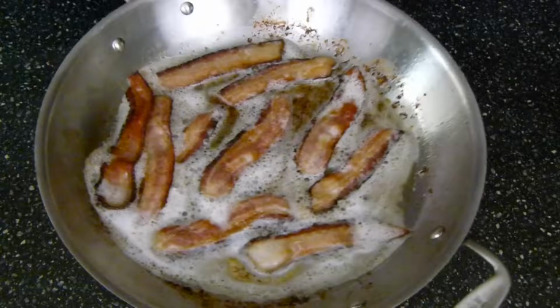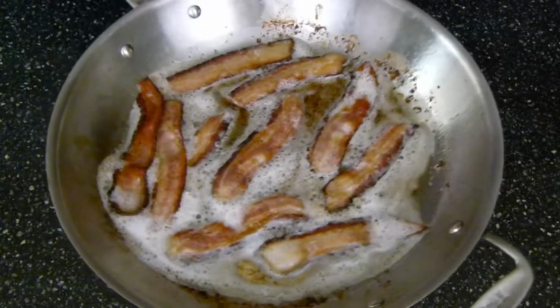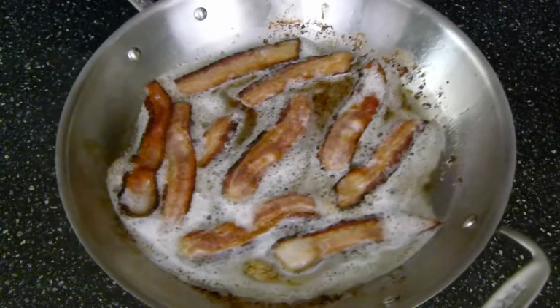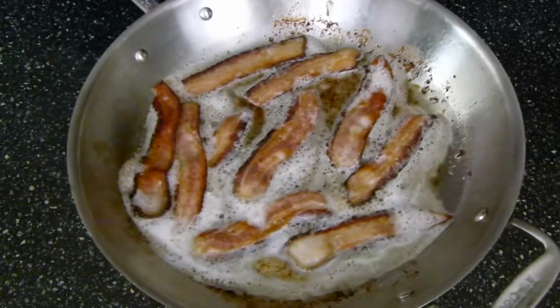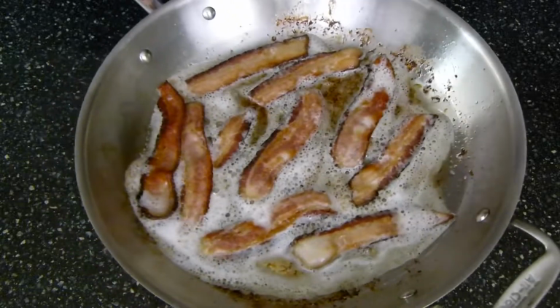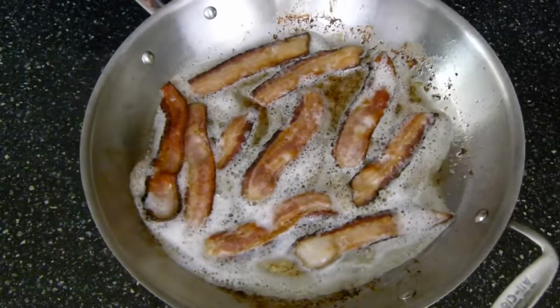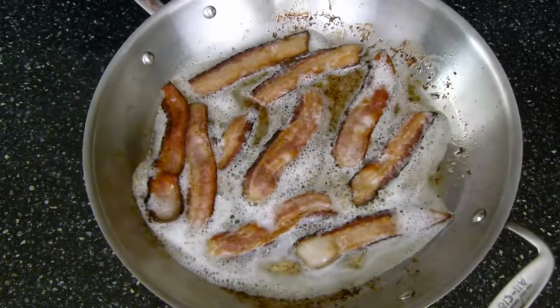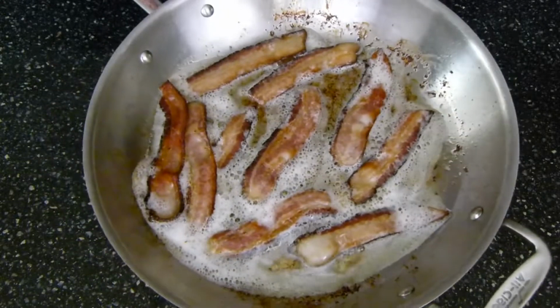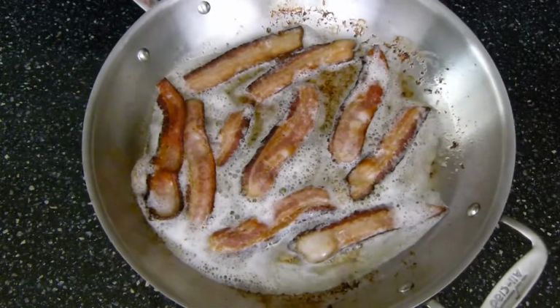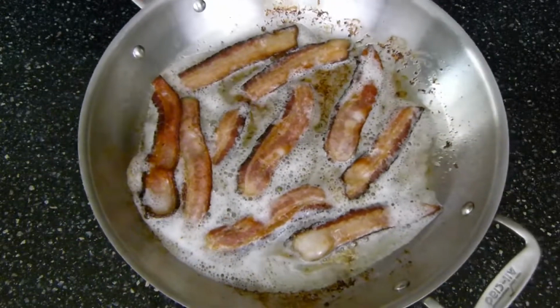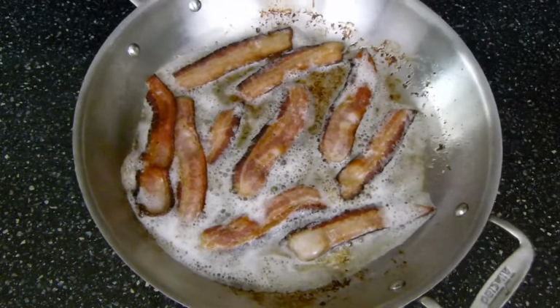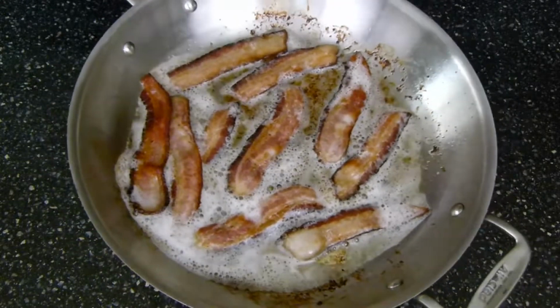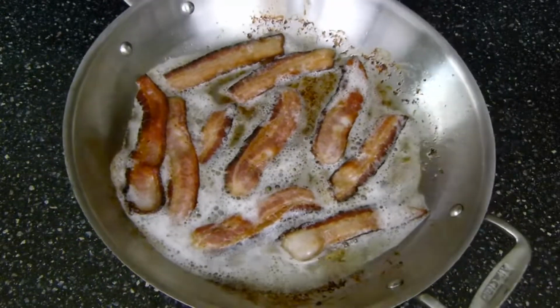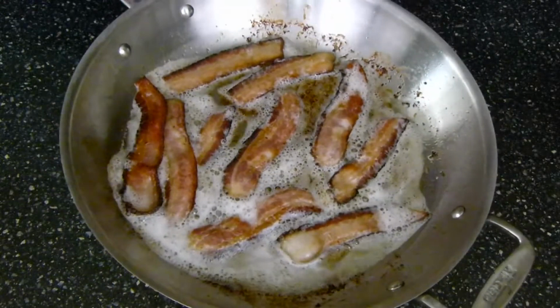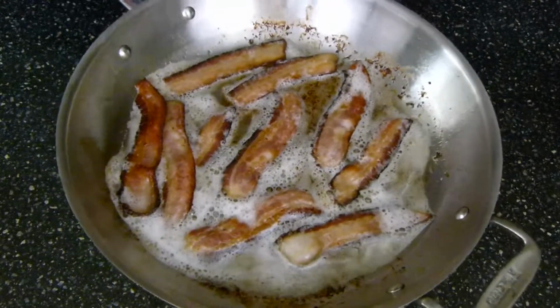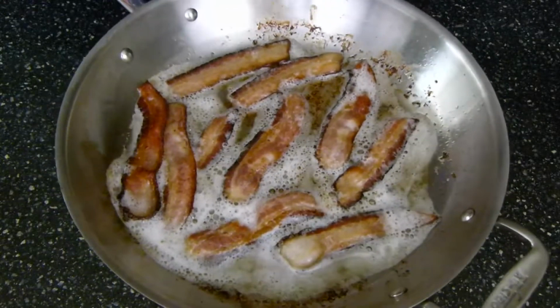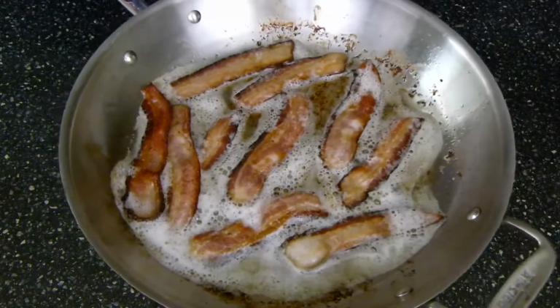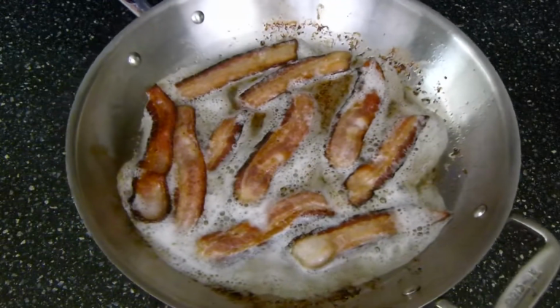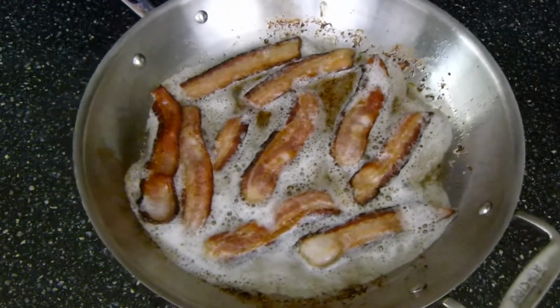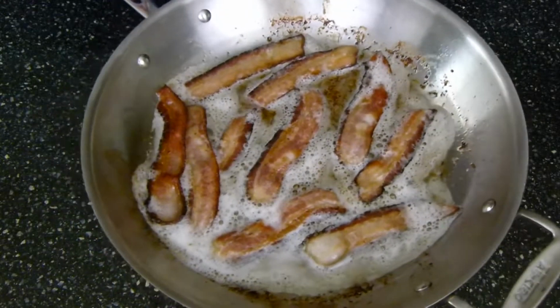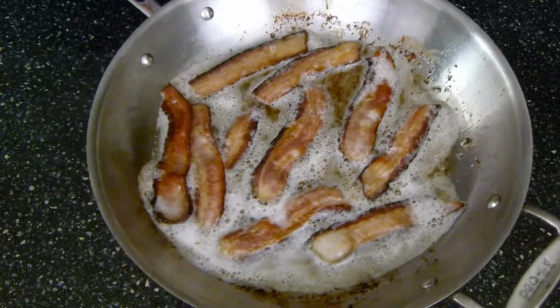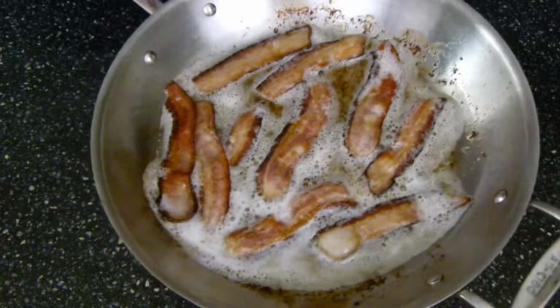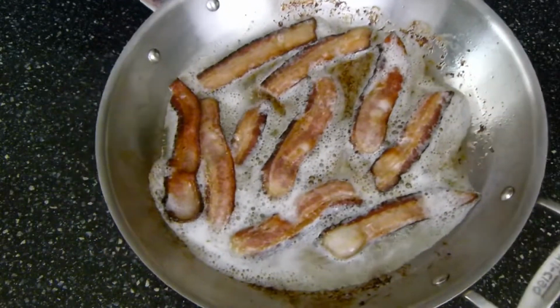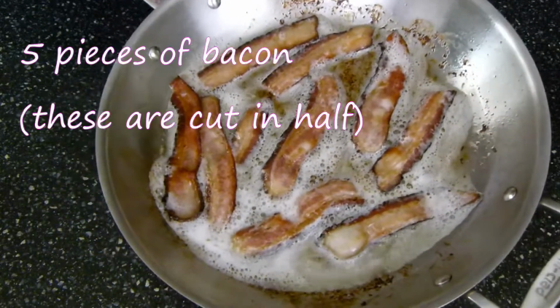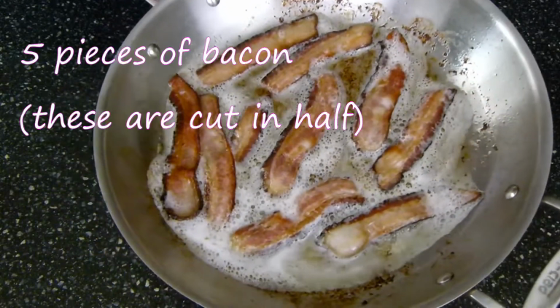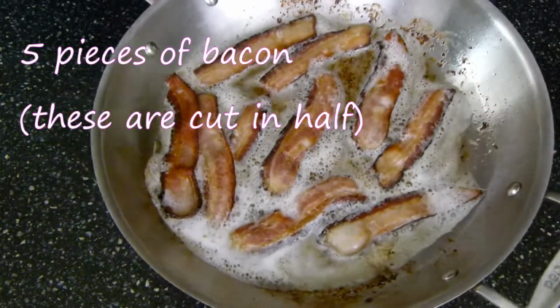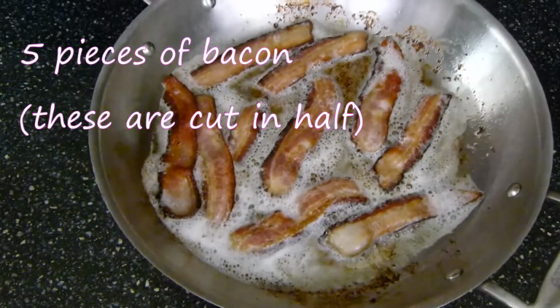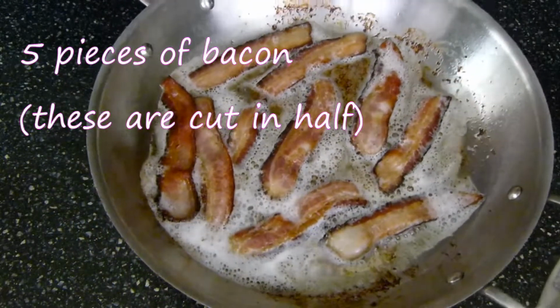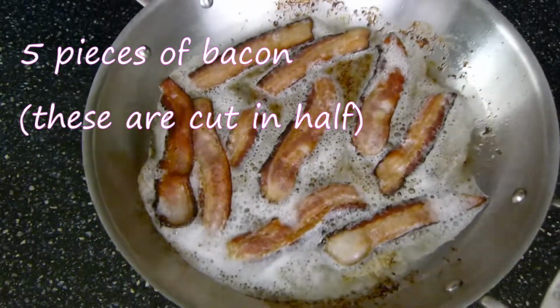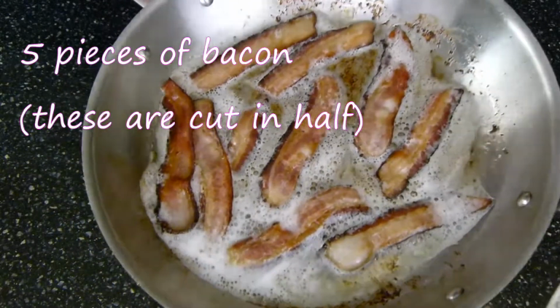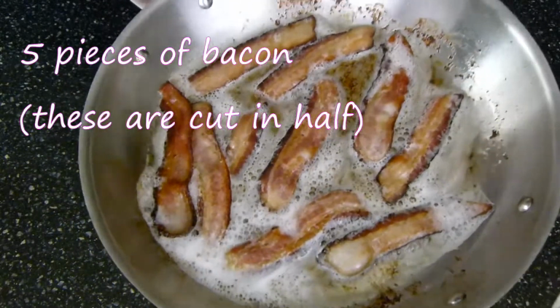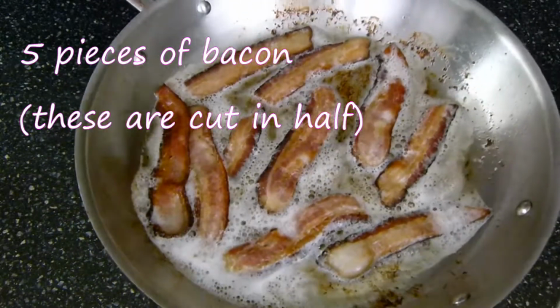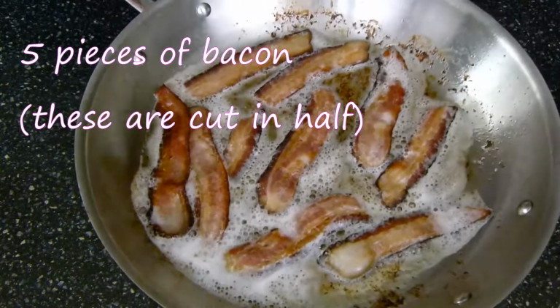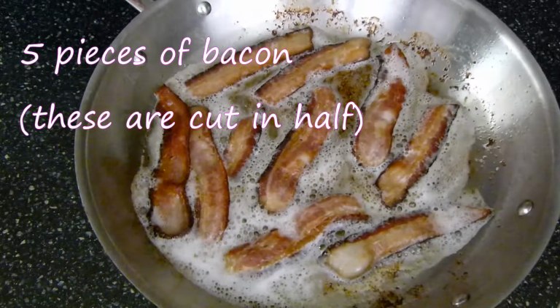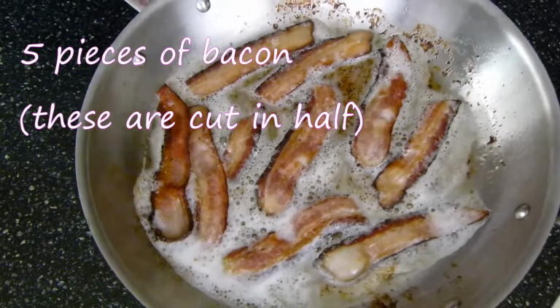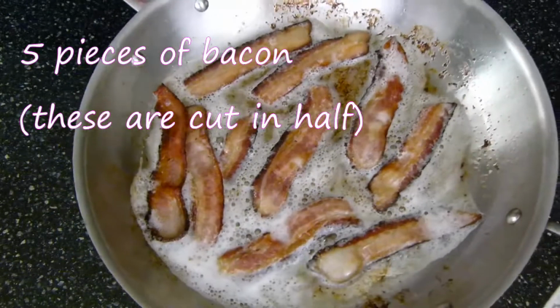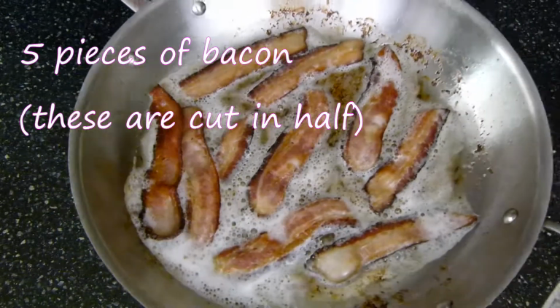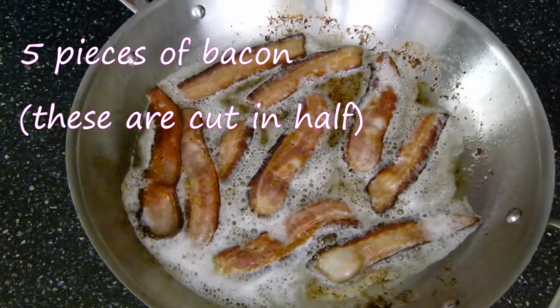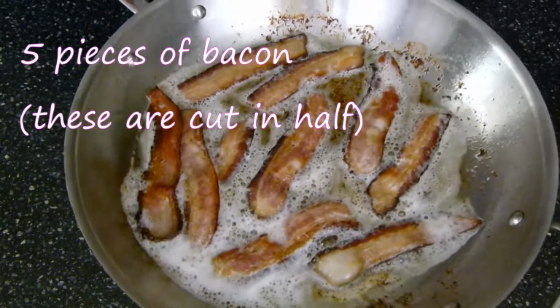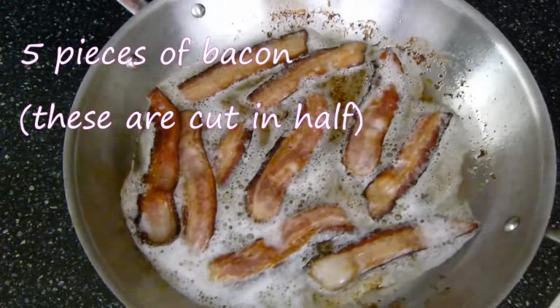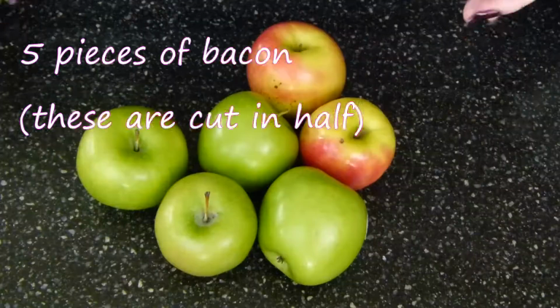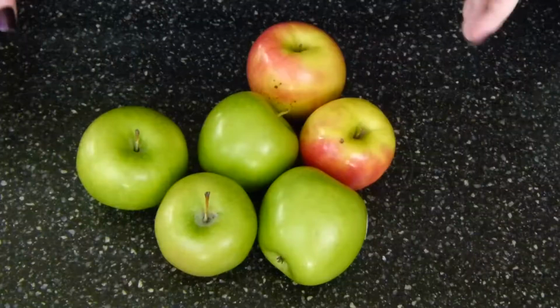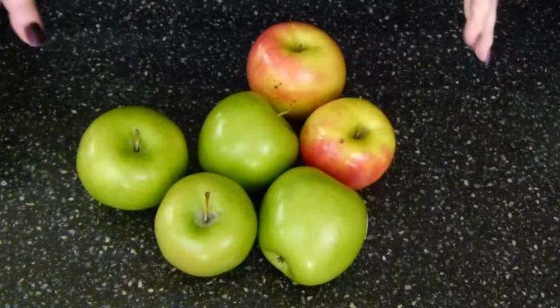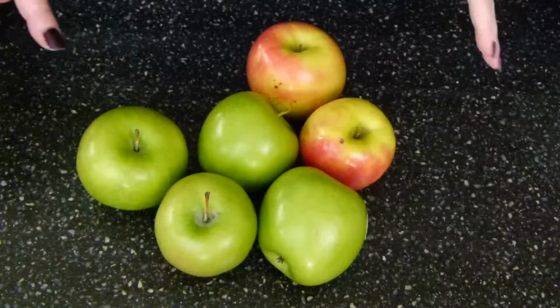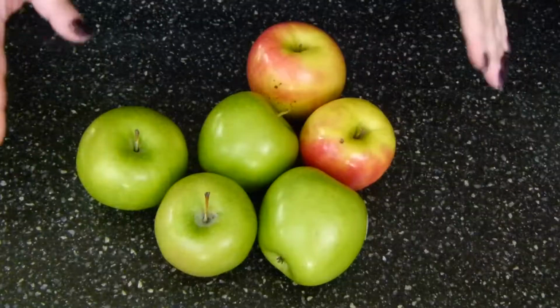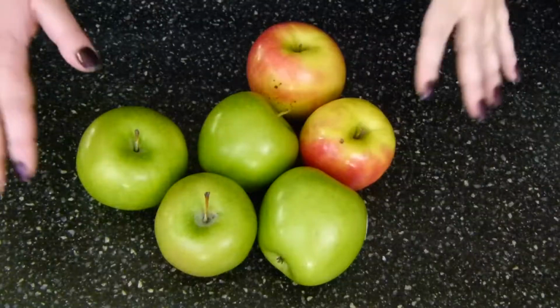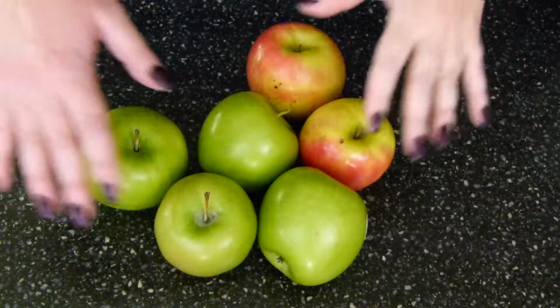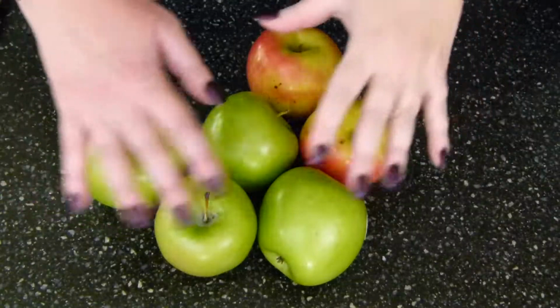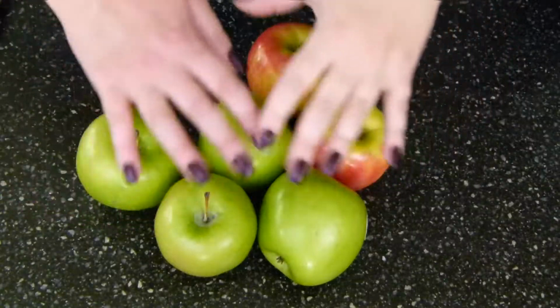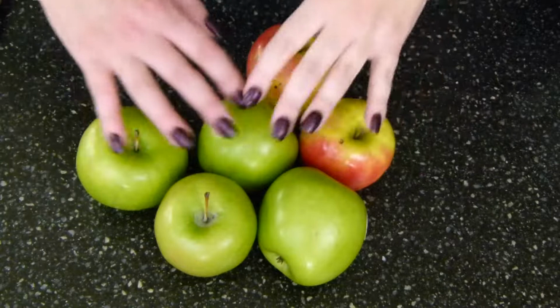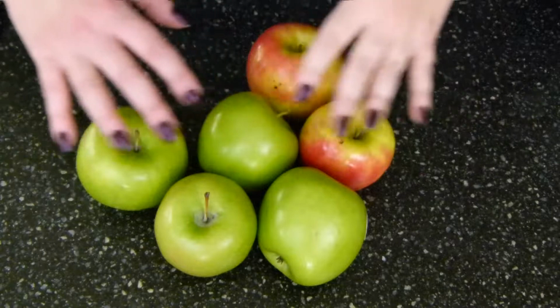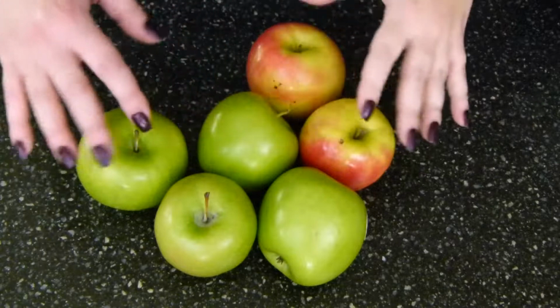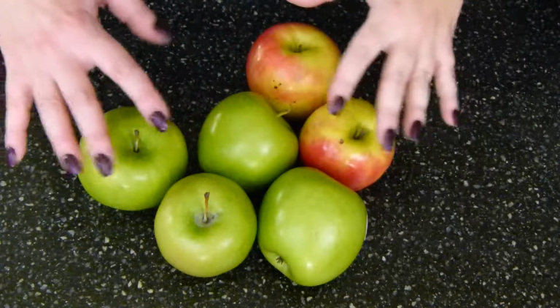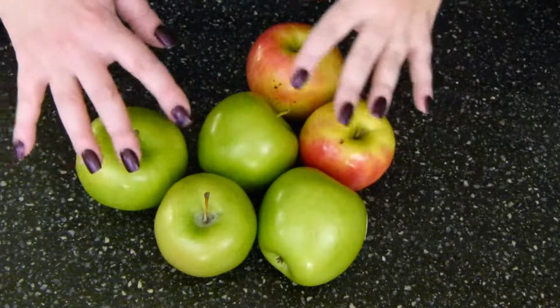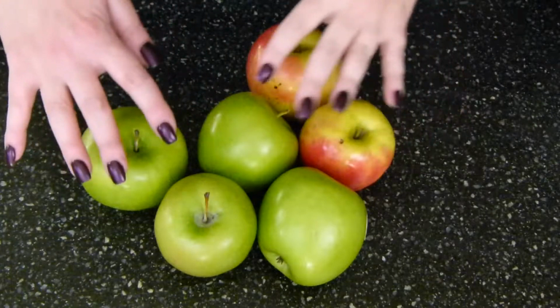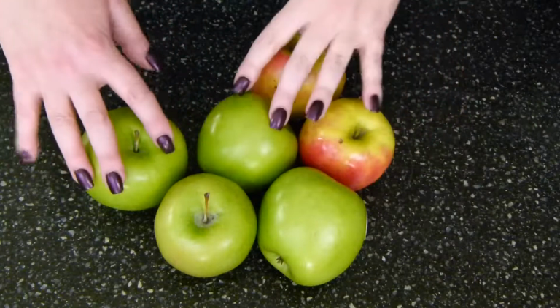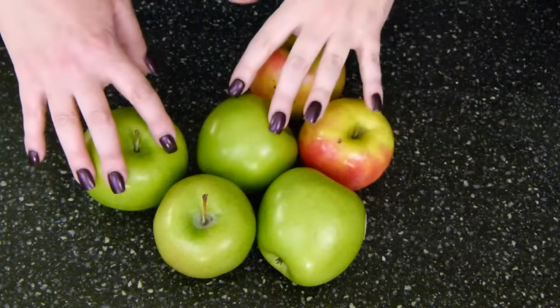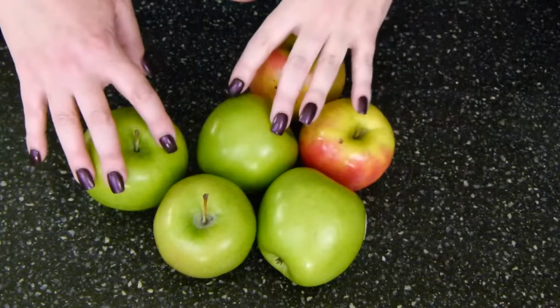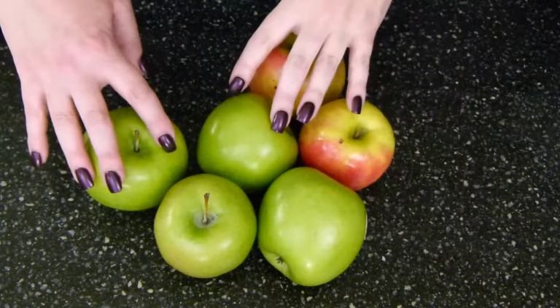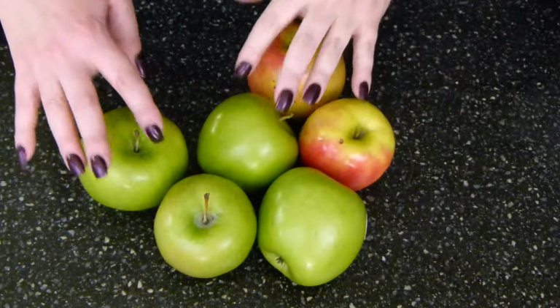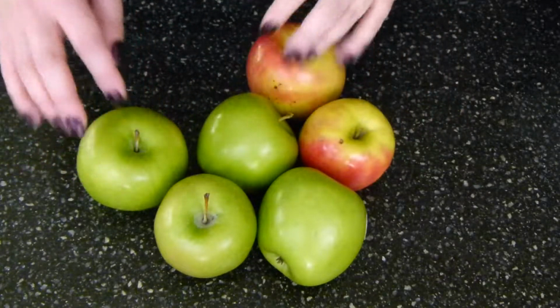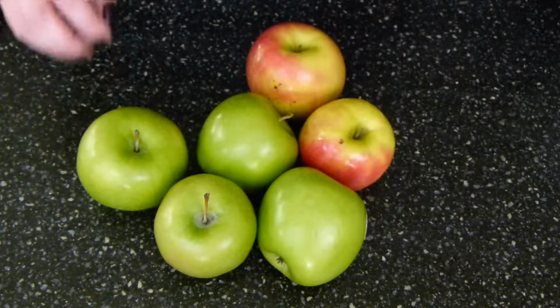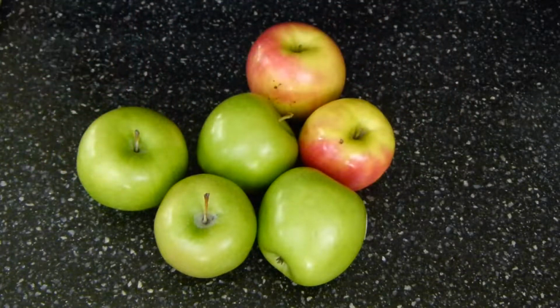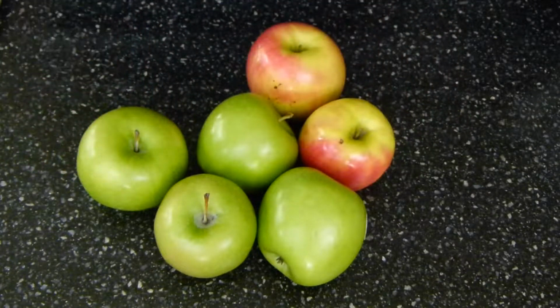To start off this recipe, I'm going to render five pieces of bacon. While my bacon is rendering, I'm going to cut up my apples.